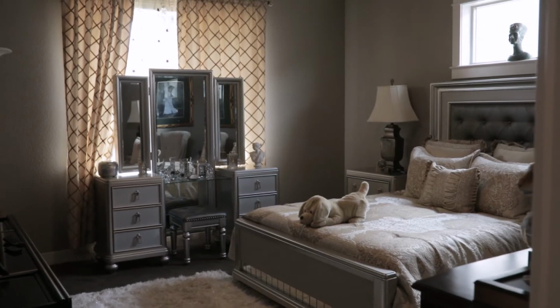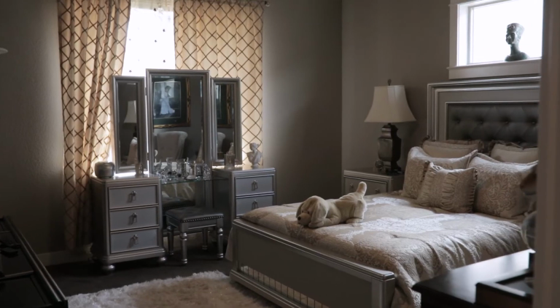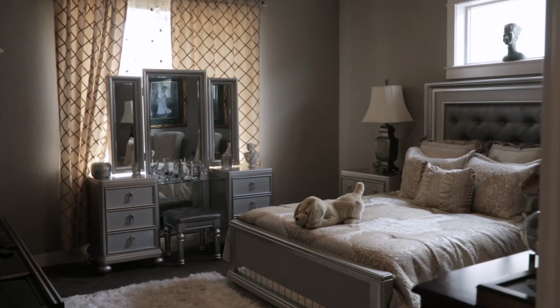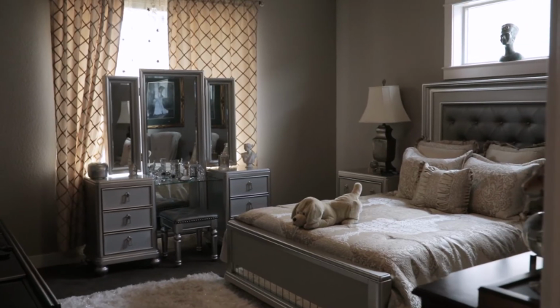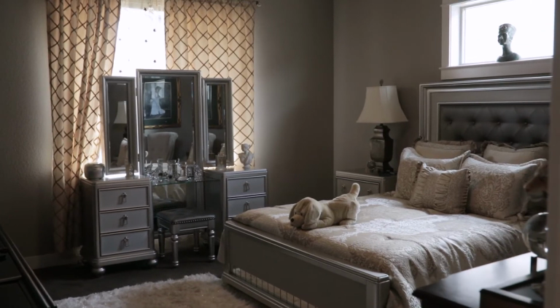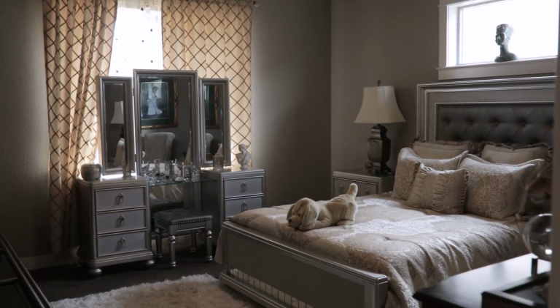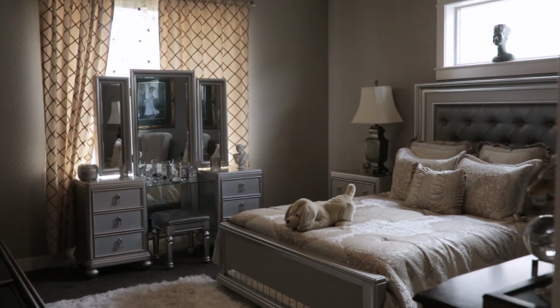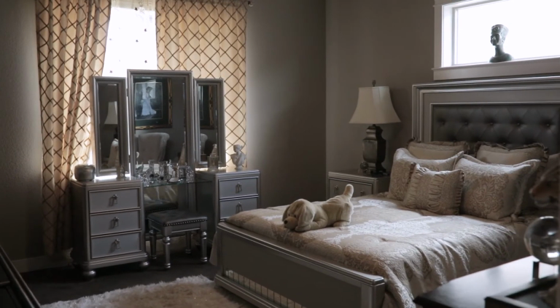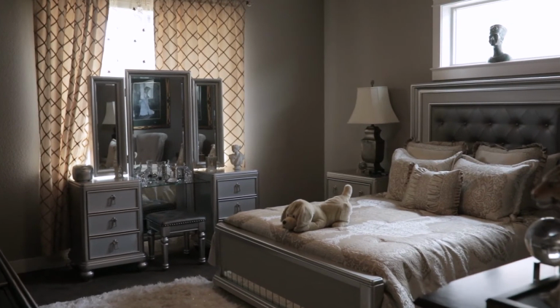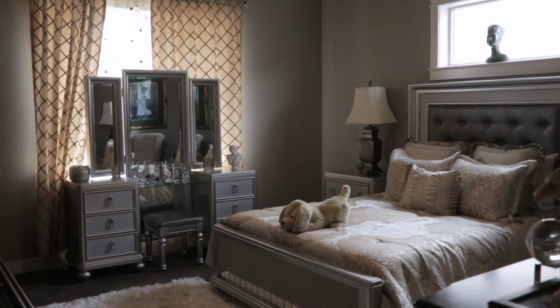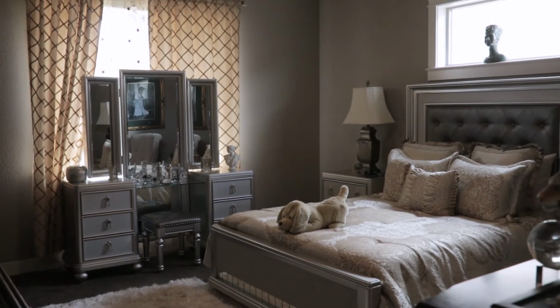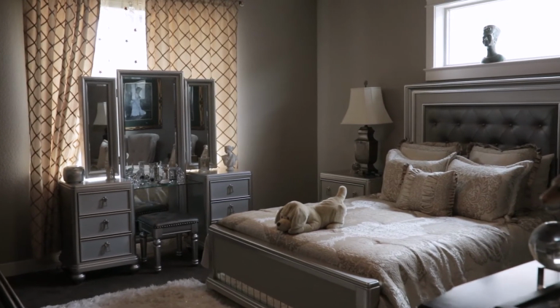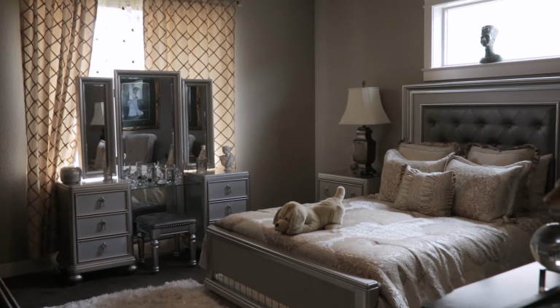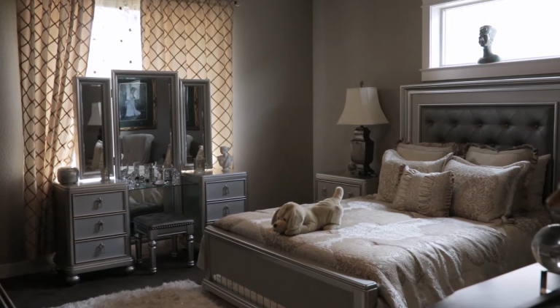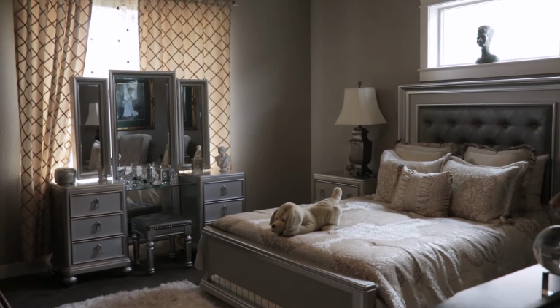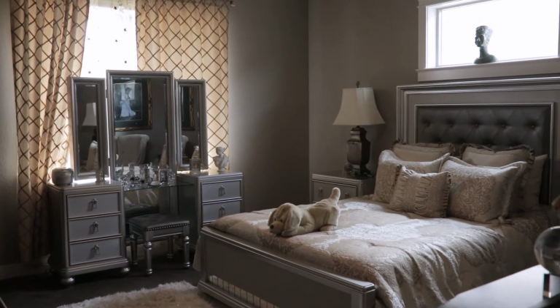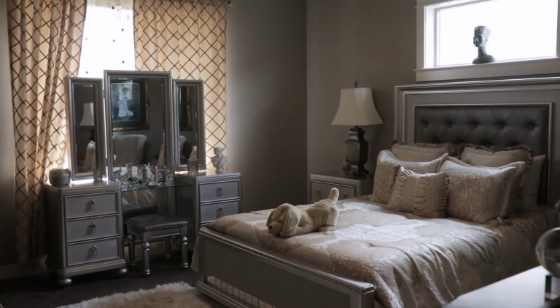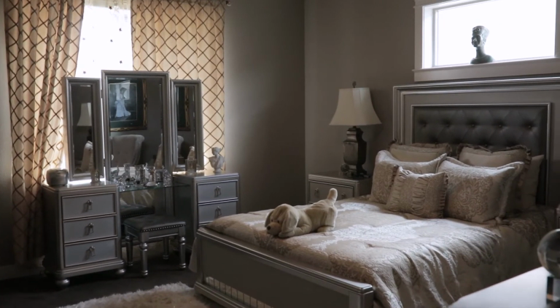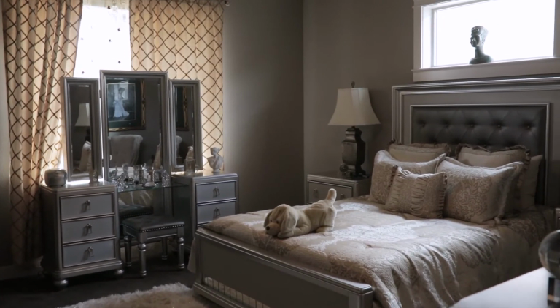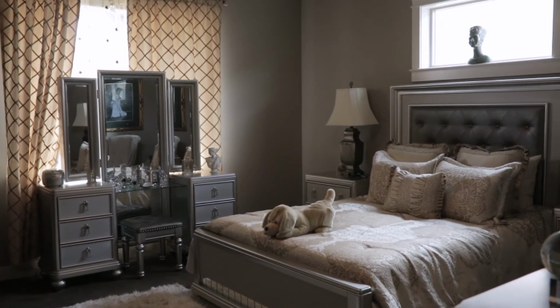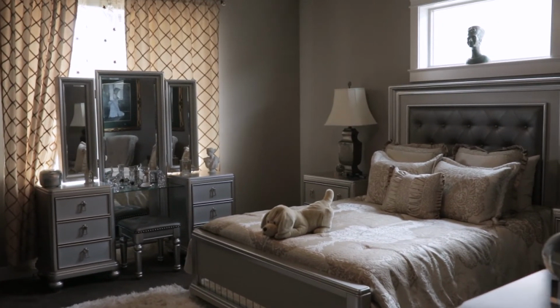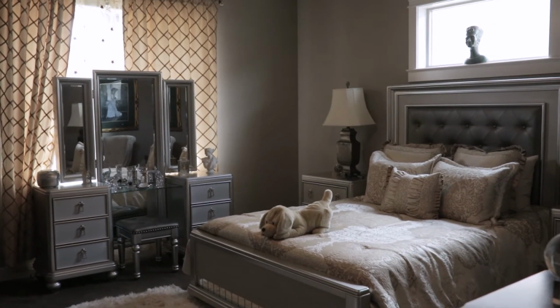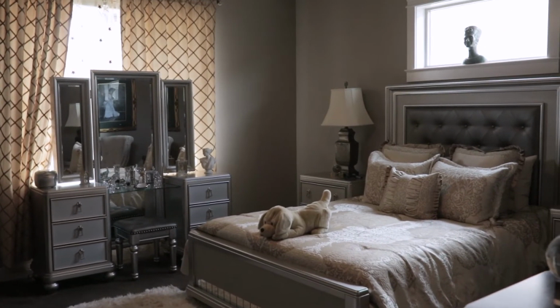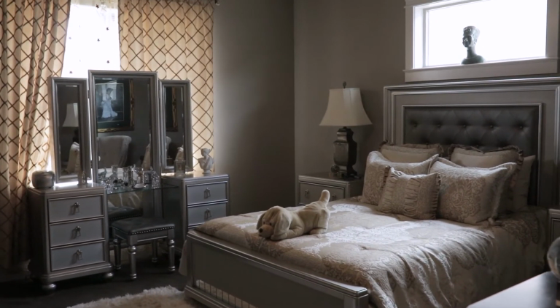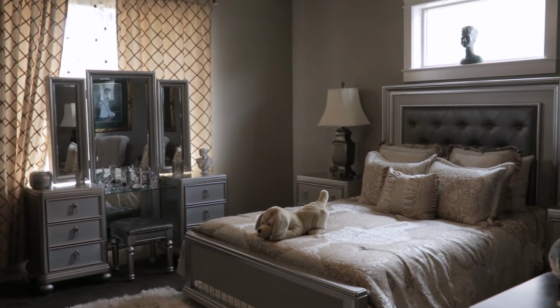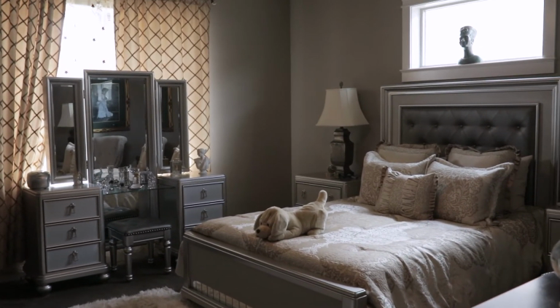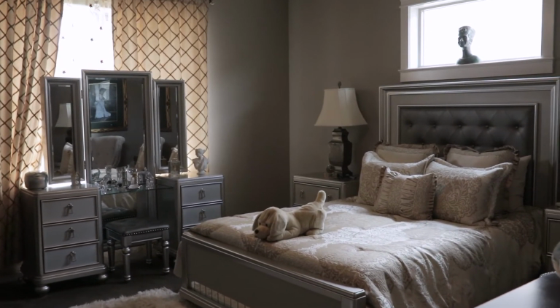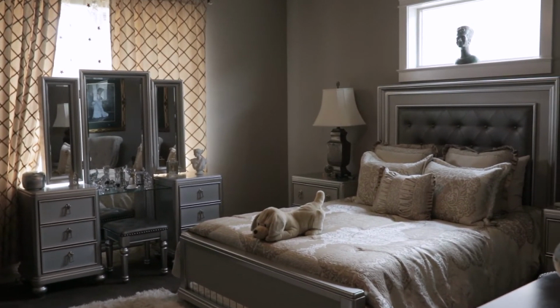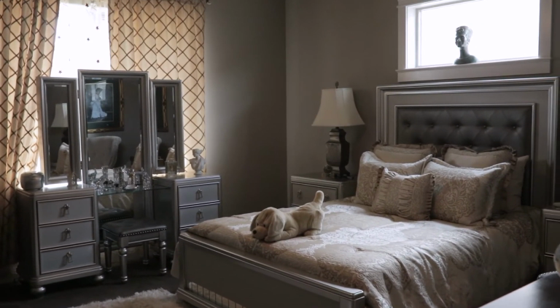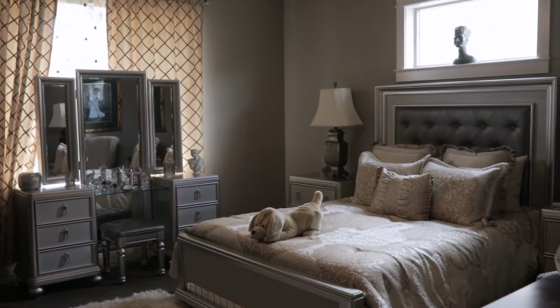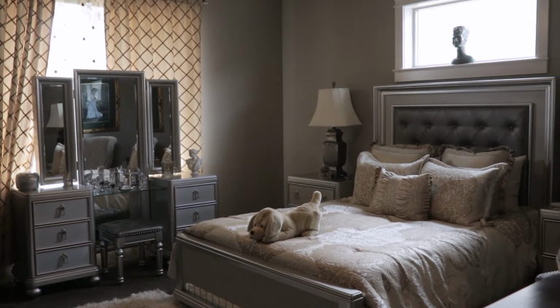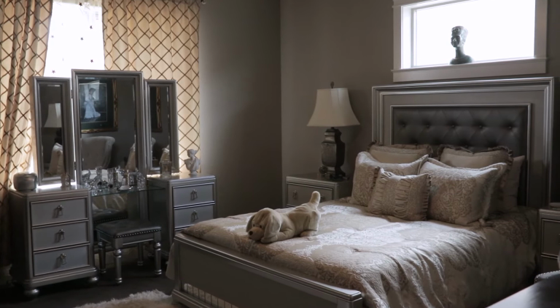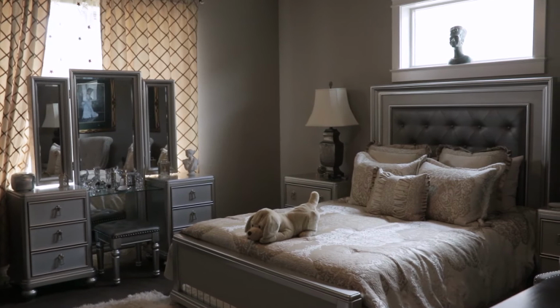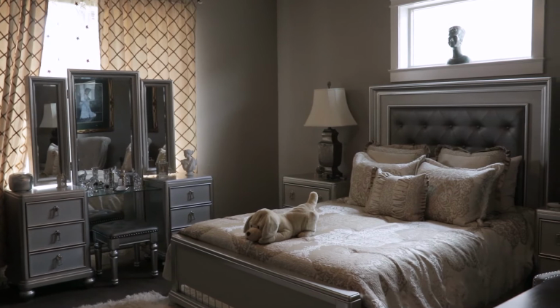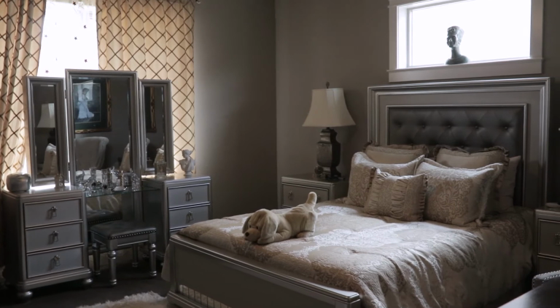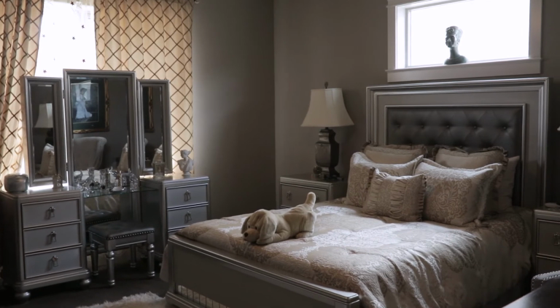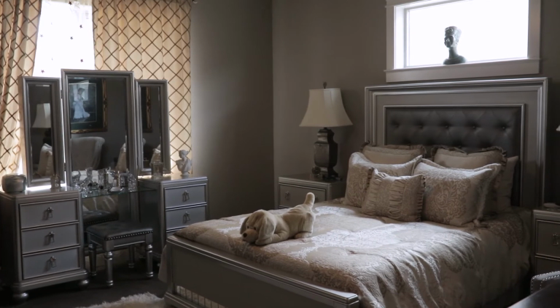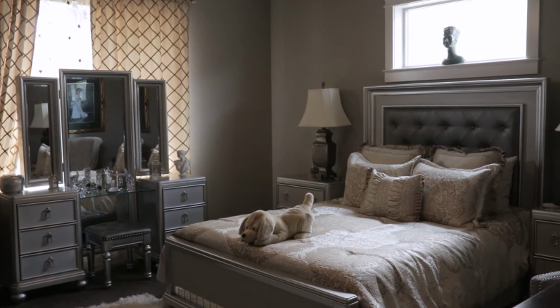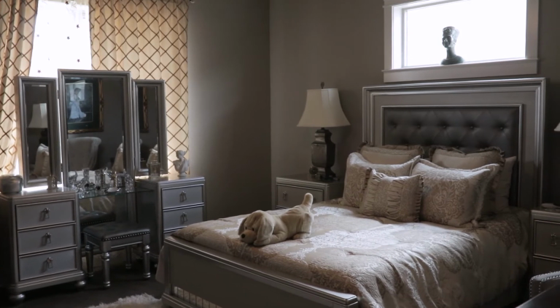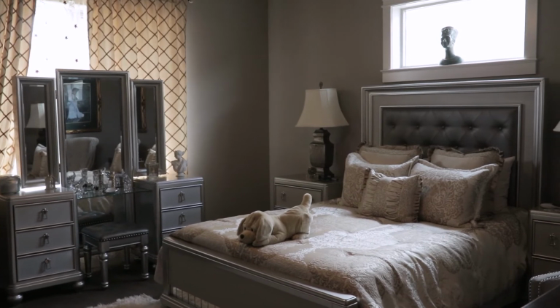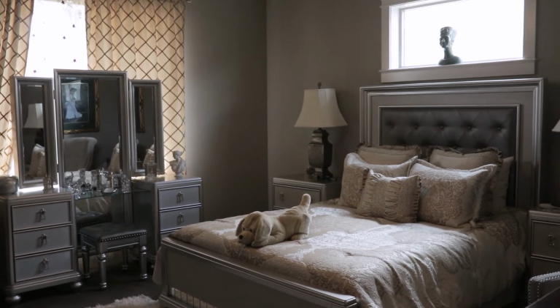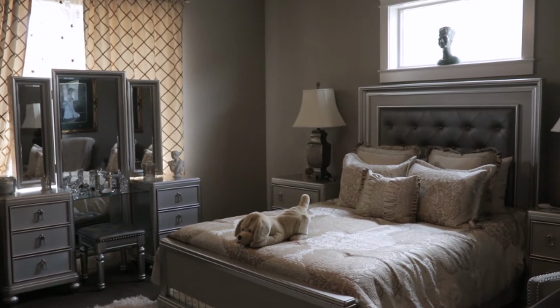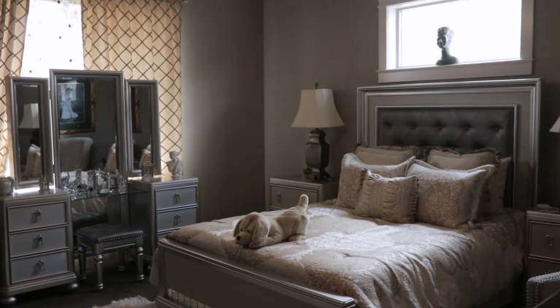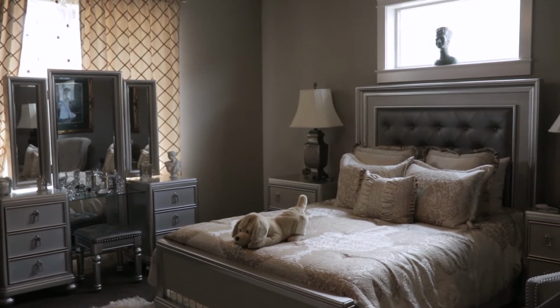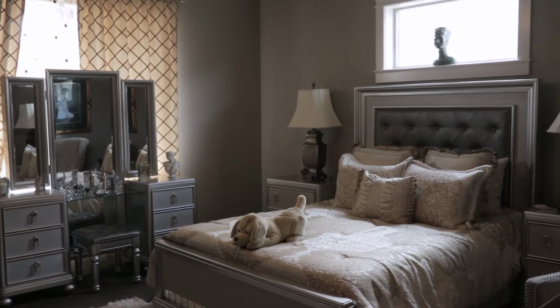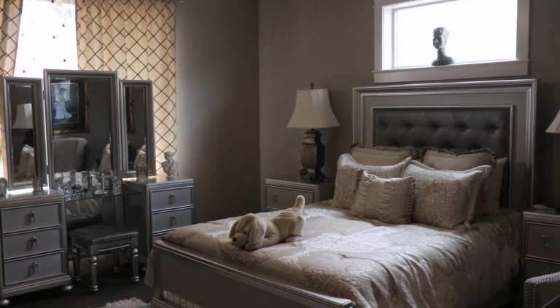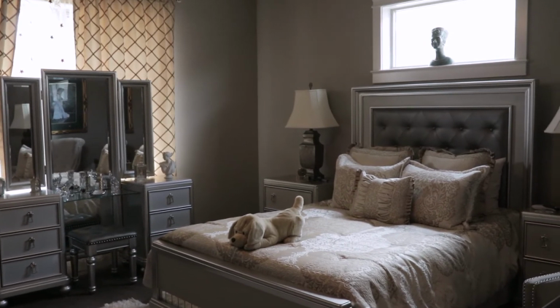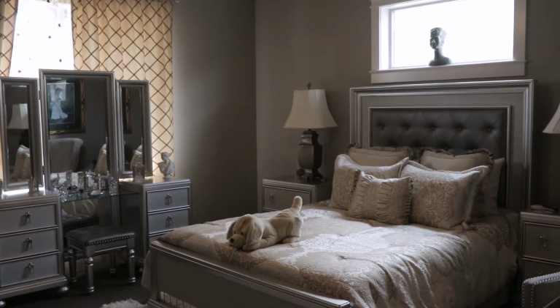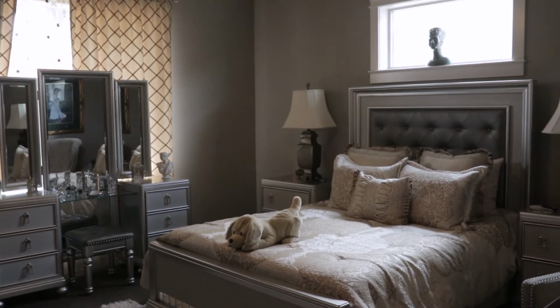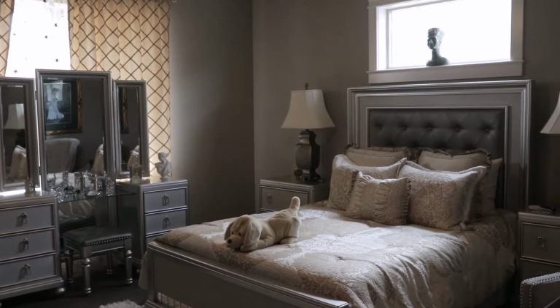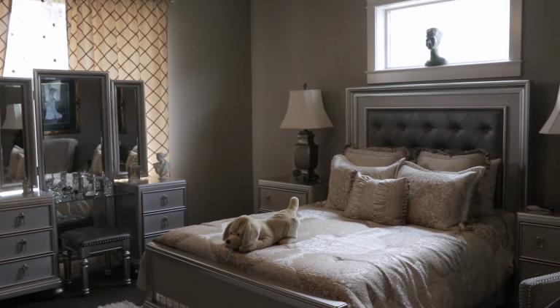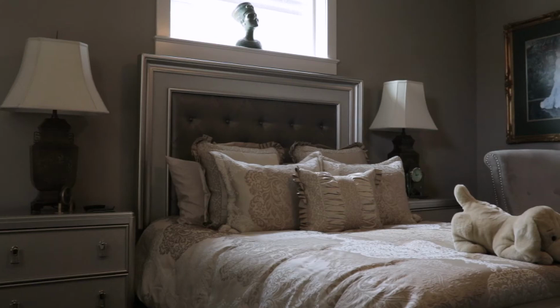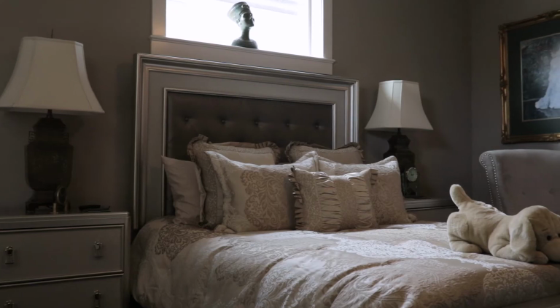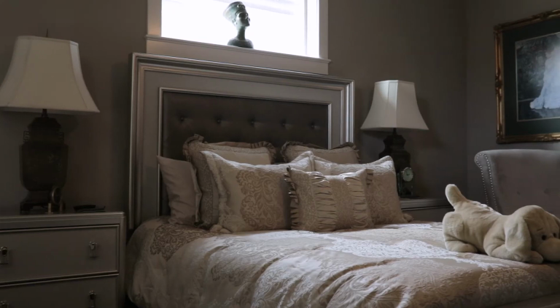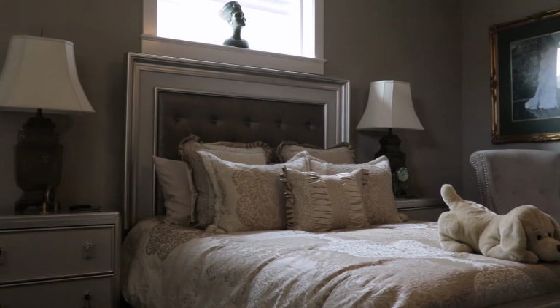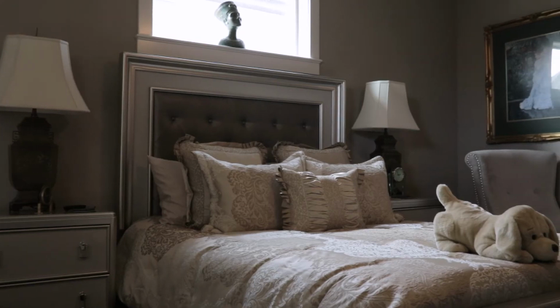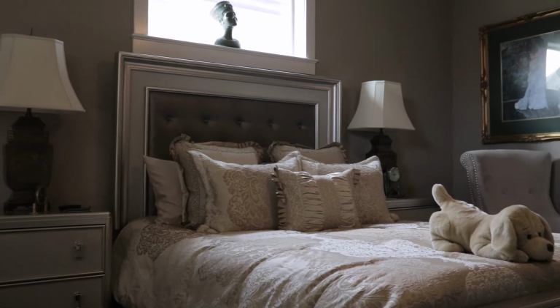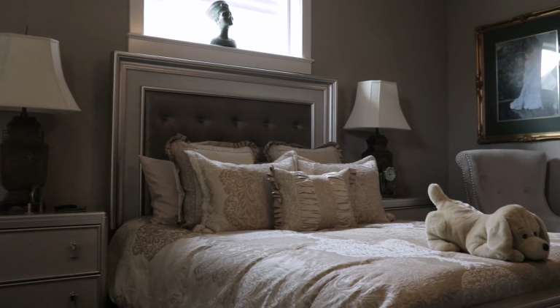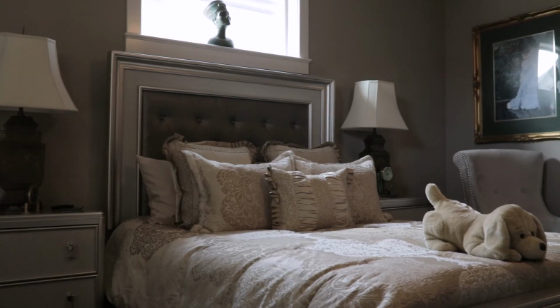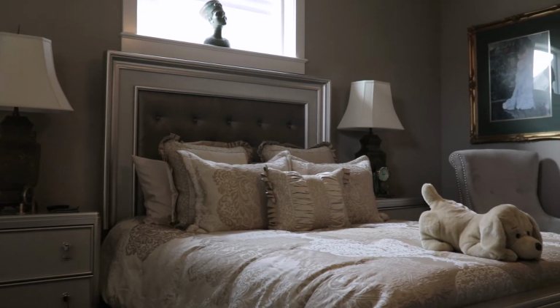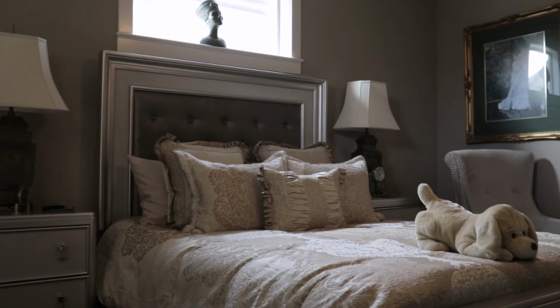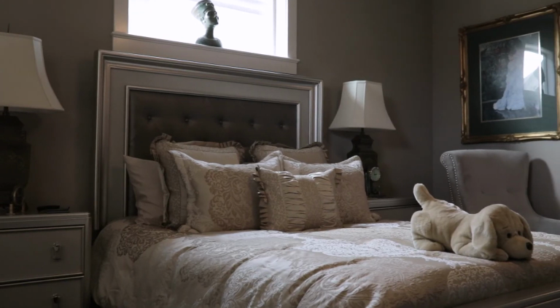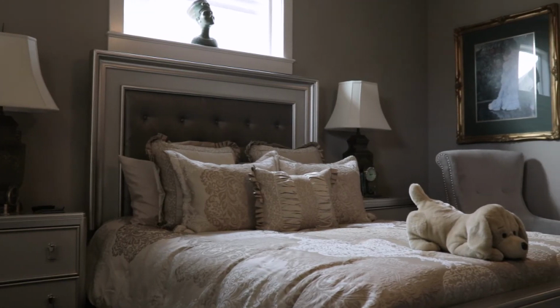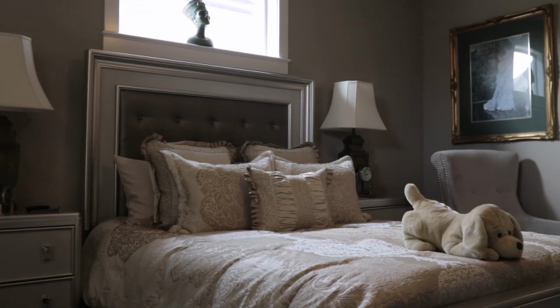In the master suite there is a four-piece bathroom with a tile shower and a very large walk-in closet.